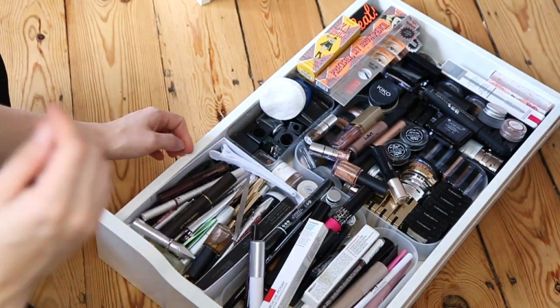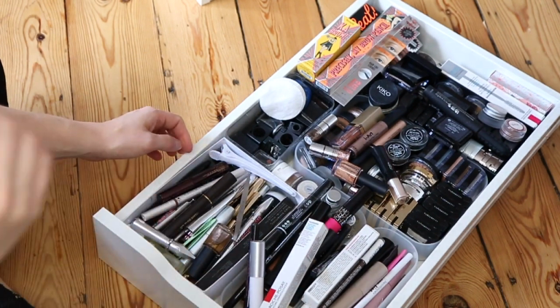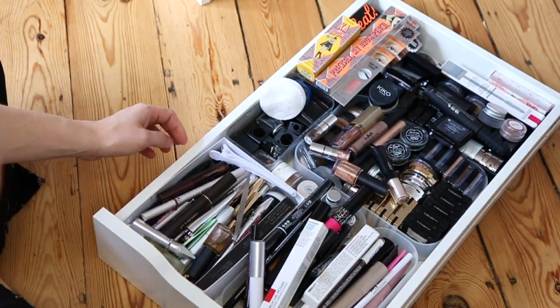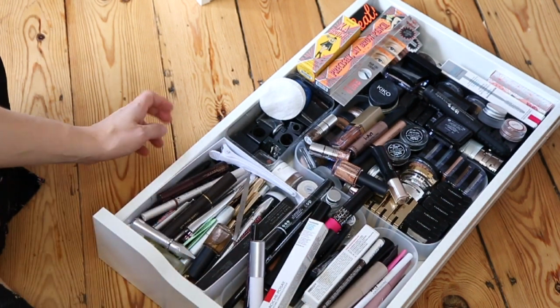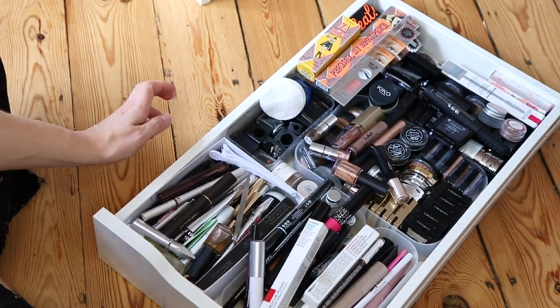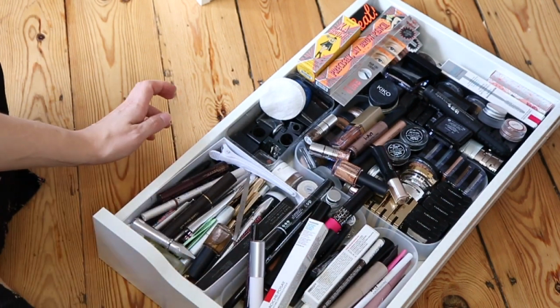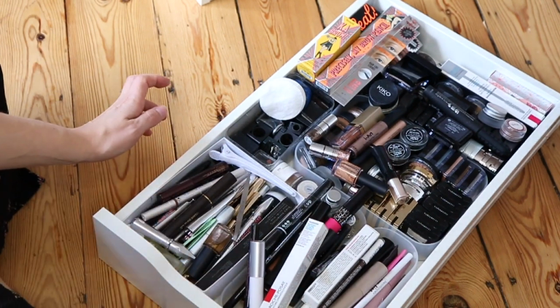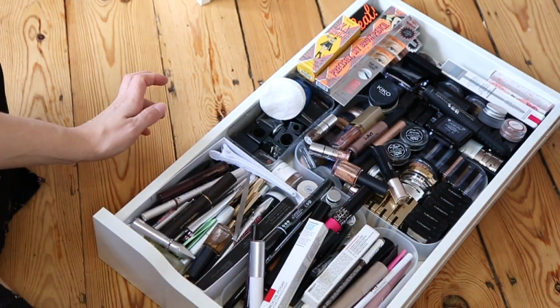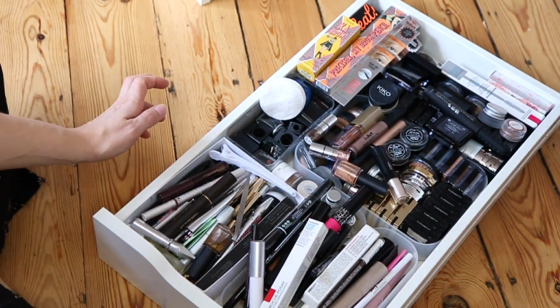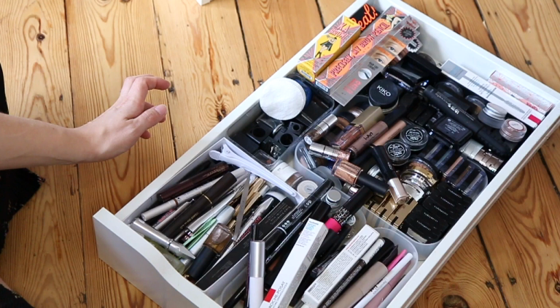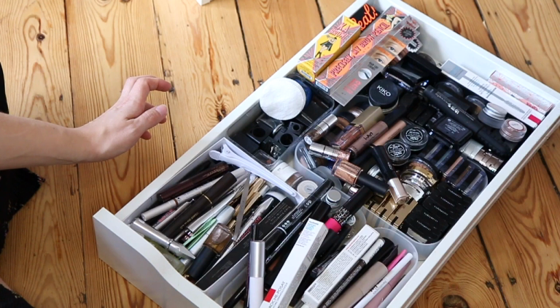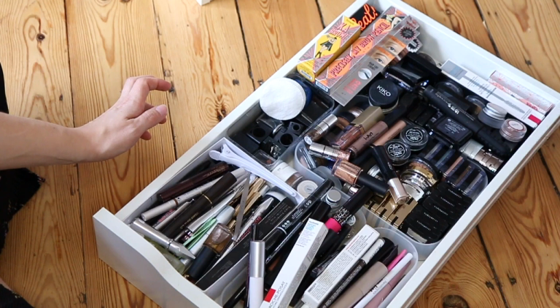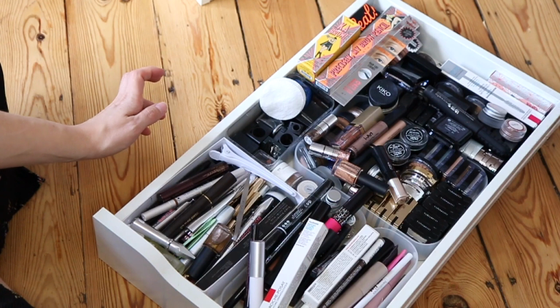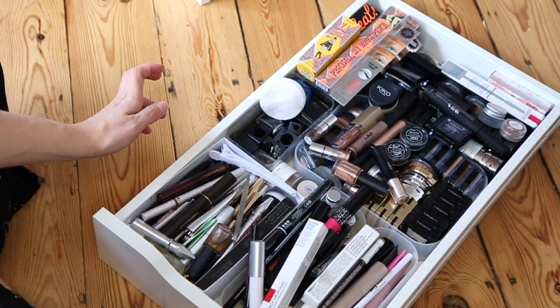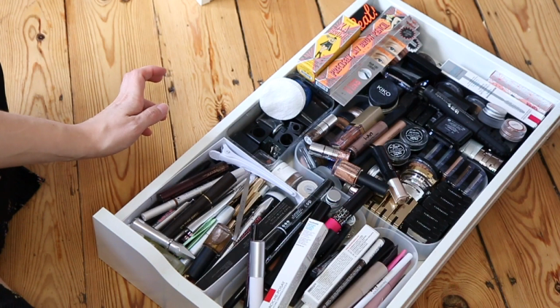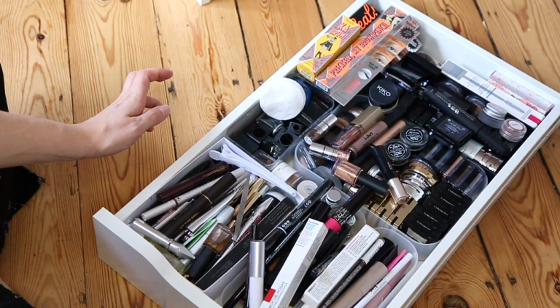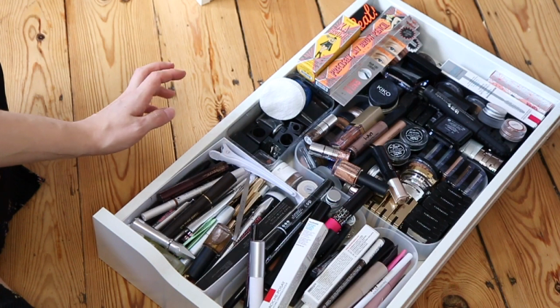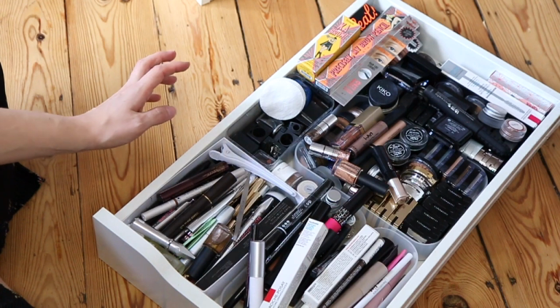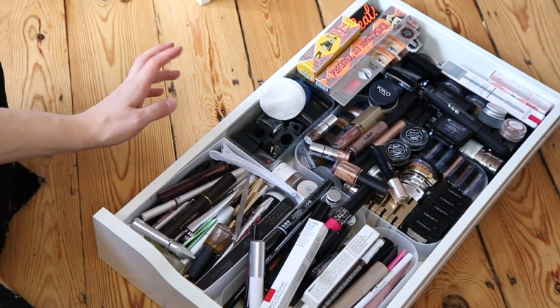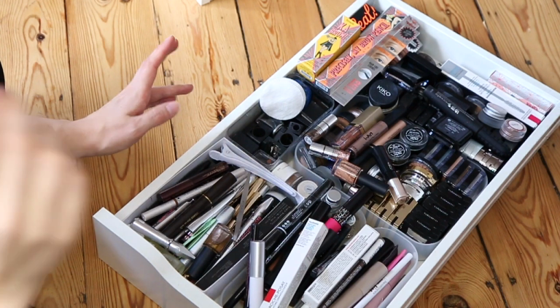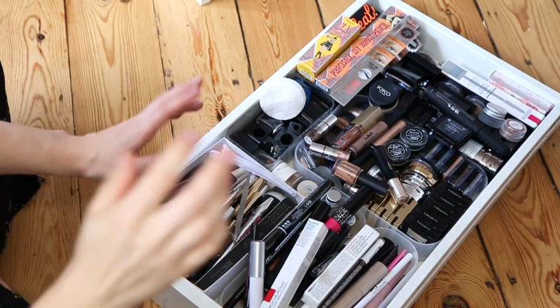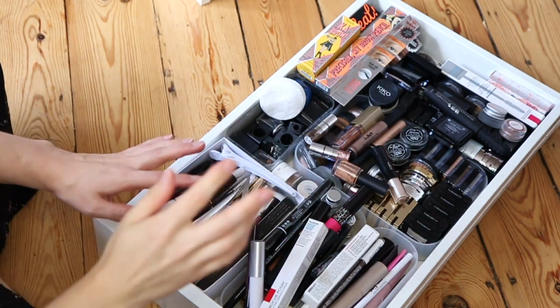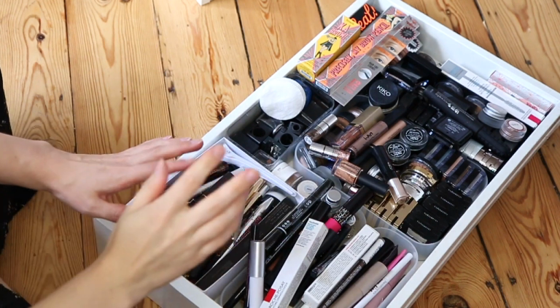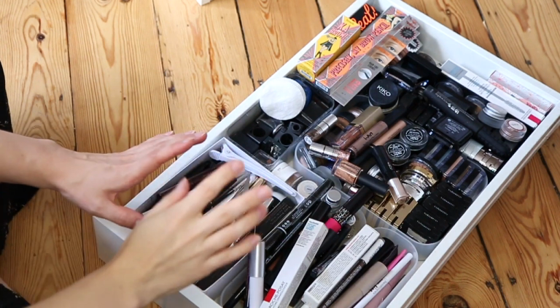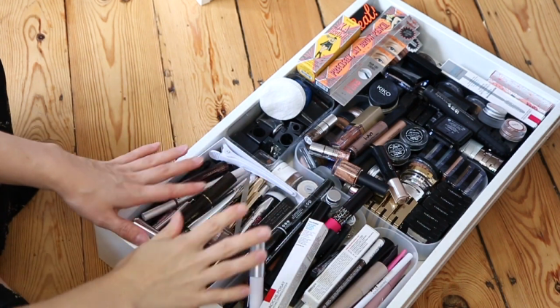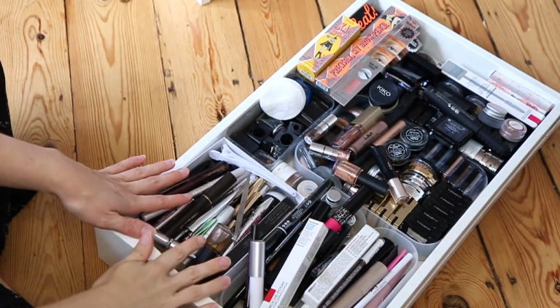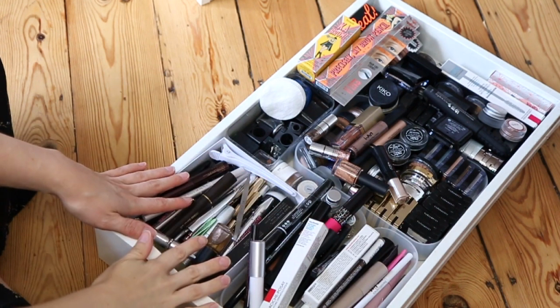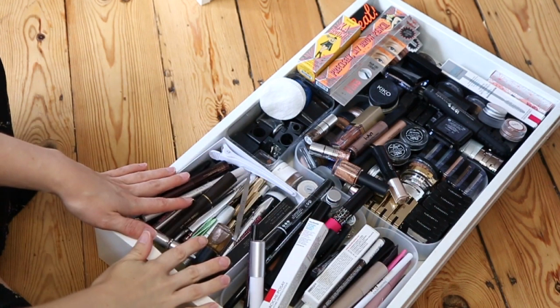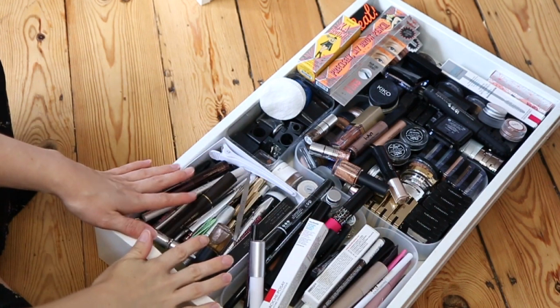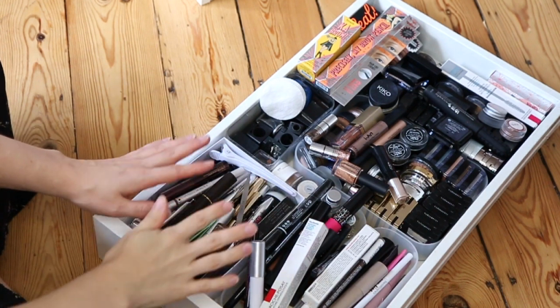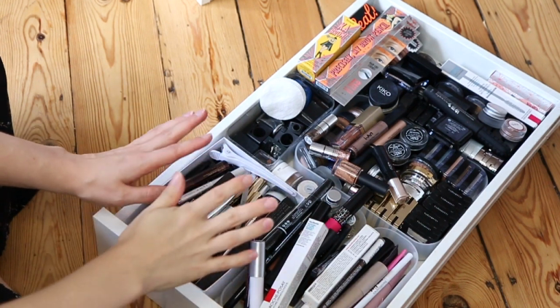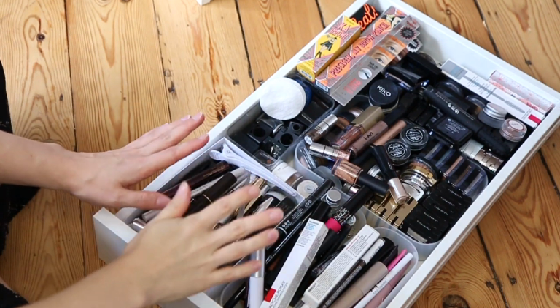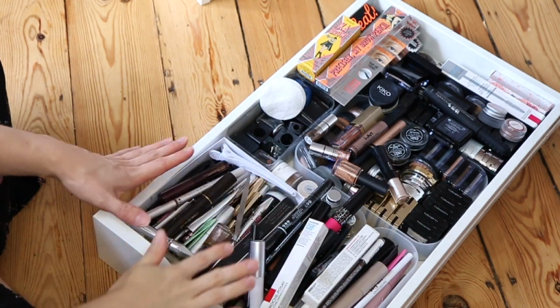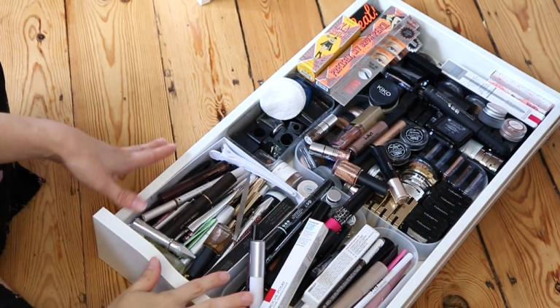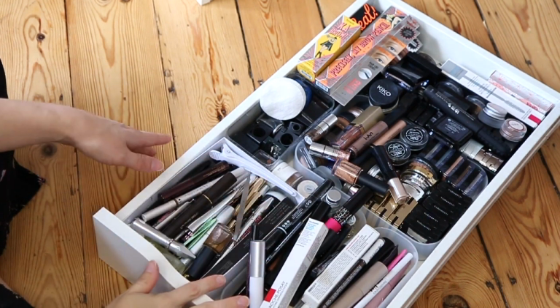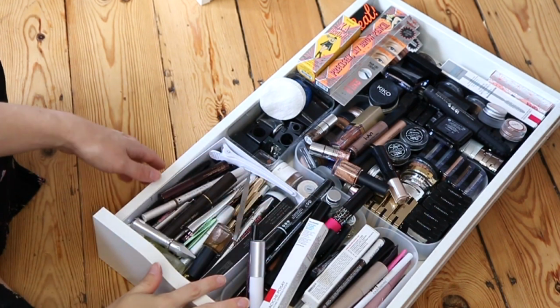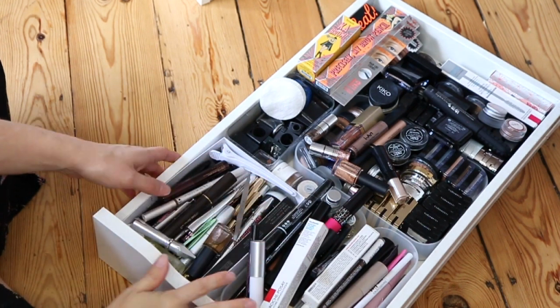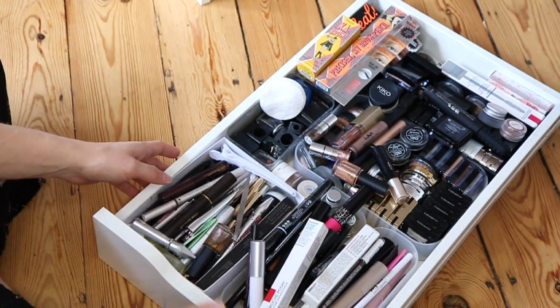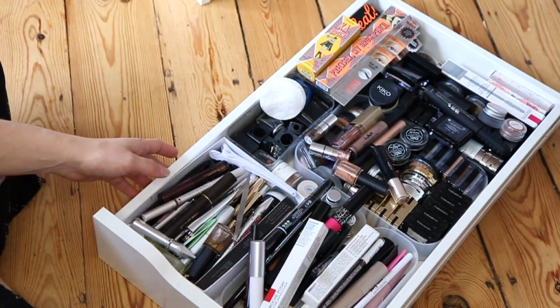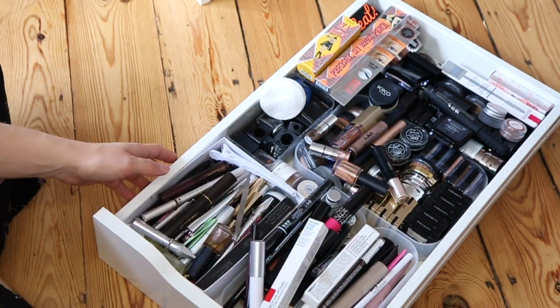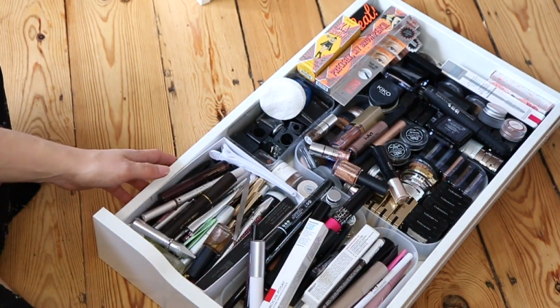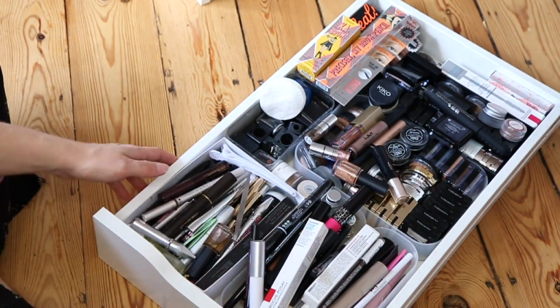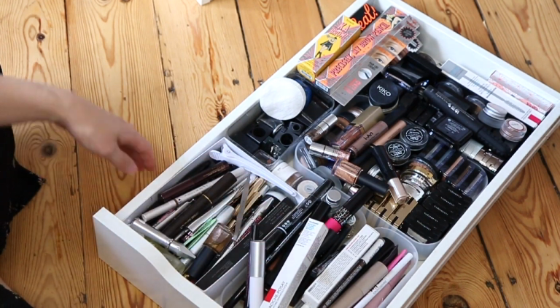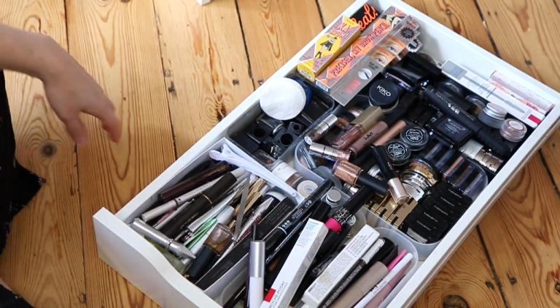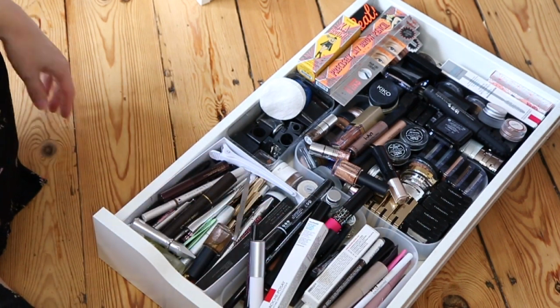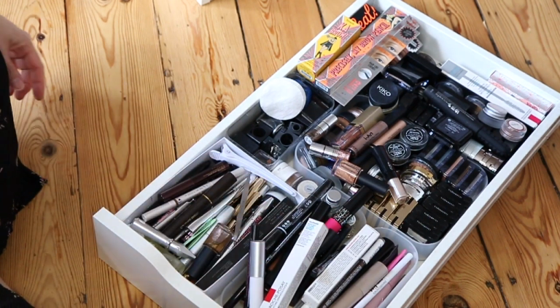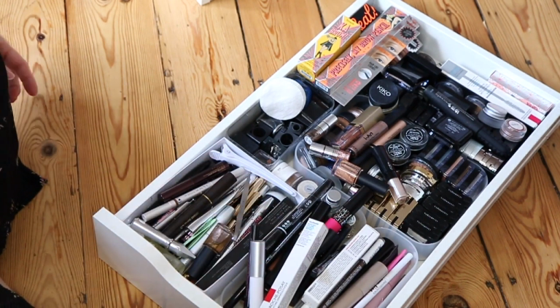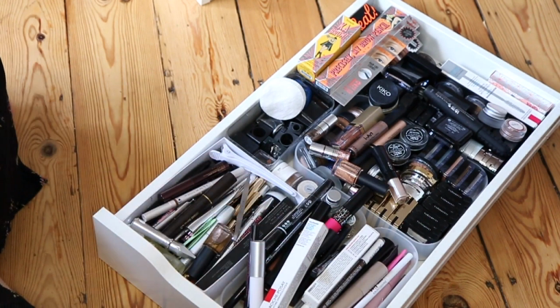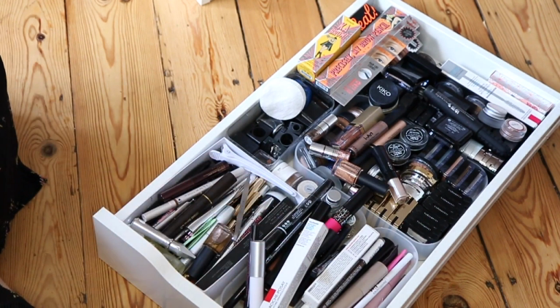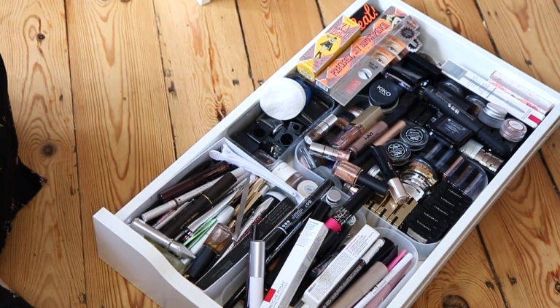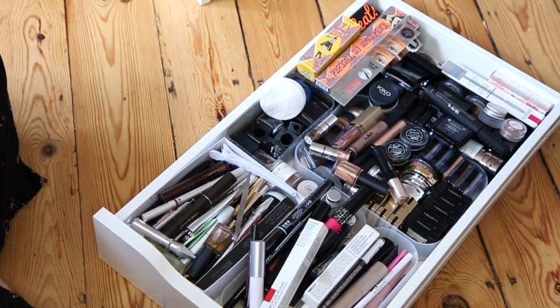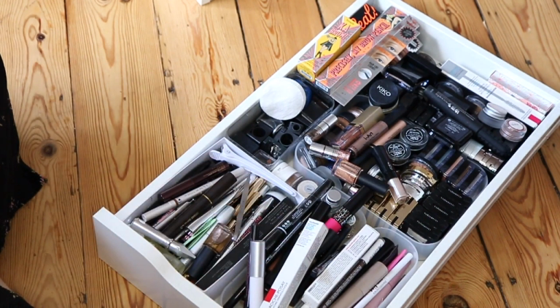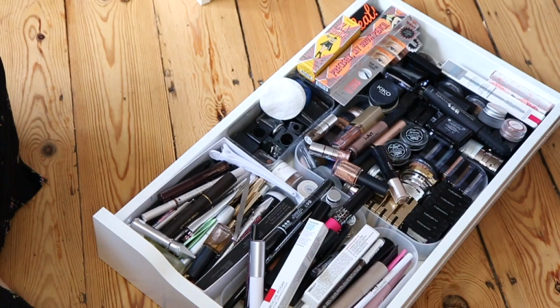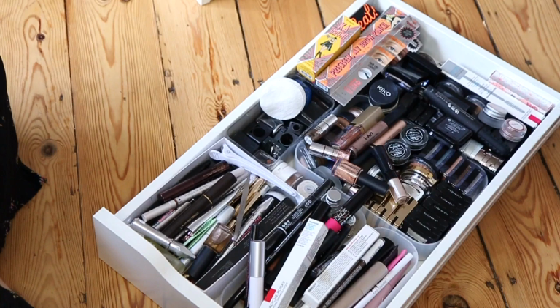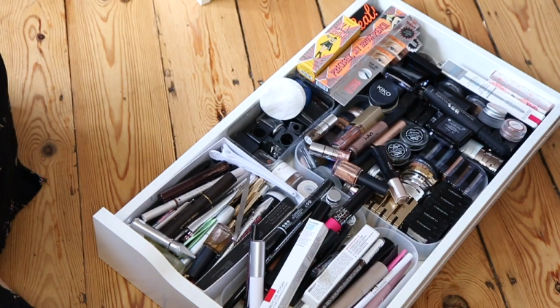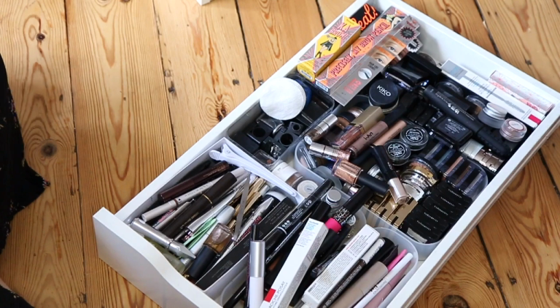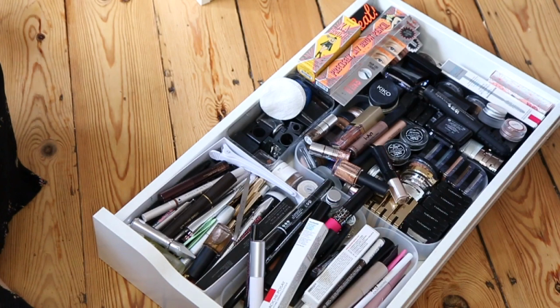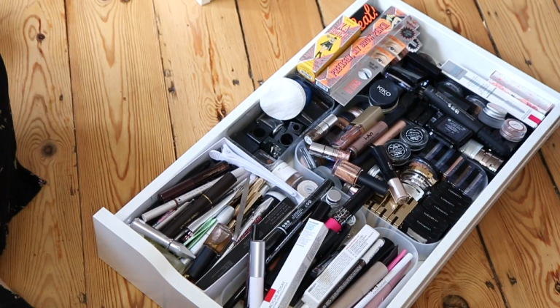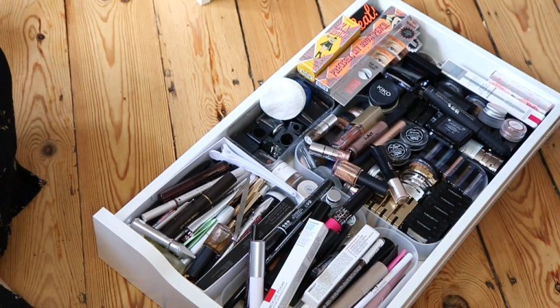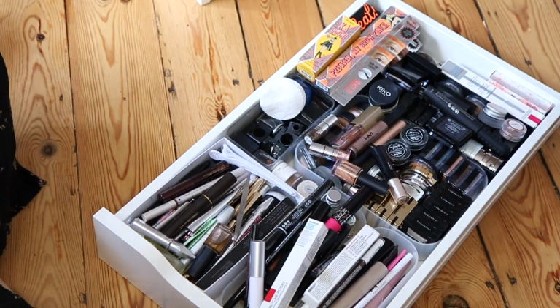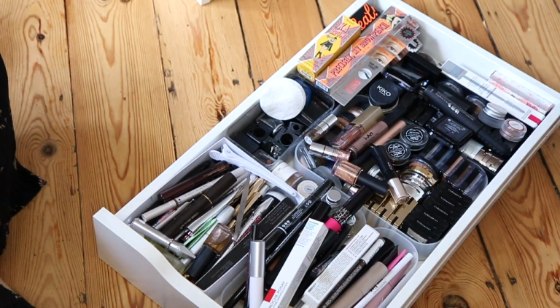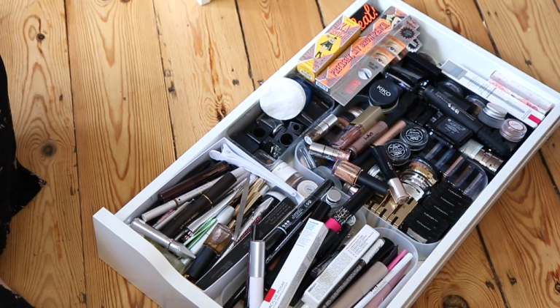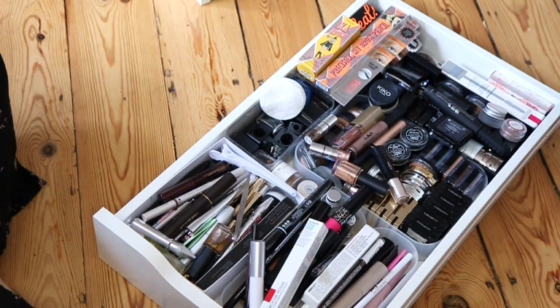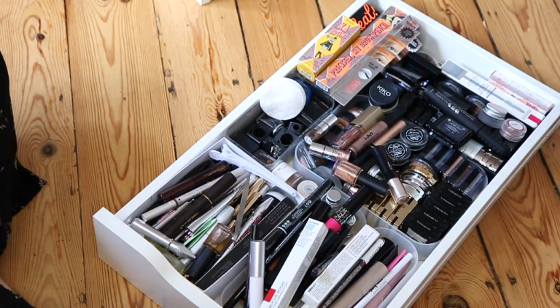I've decided I might speed this up a bit and just show you some of the bits I get rid of and some of the bits I keep, because otherwise we're going to be here all day.